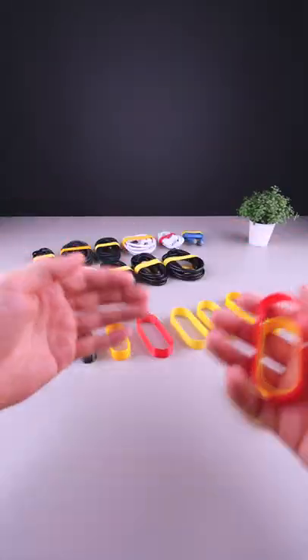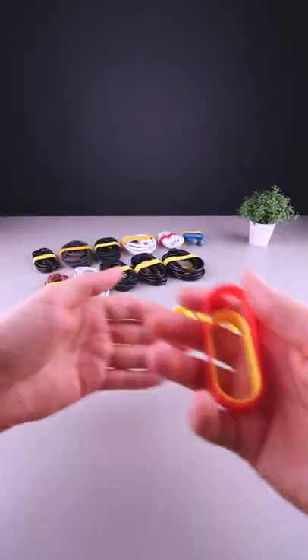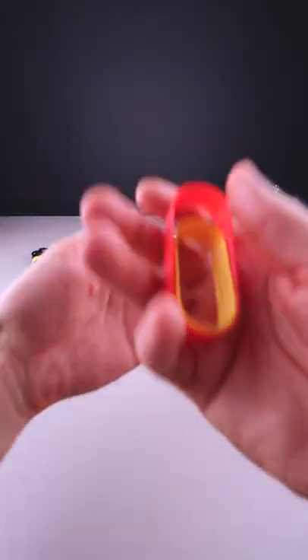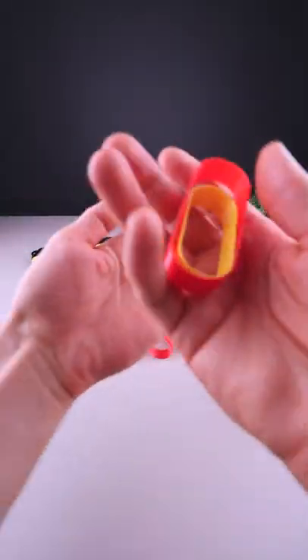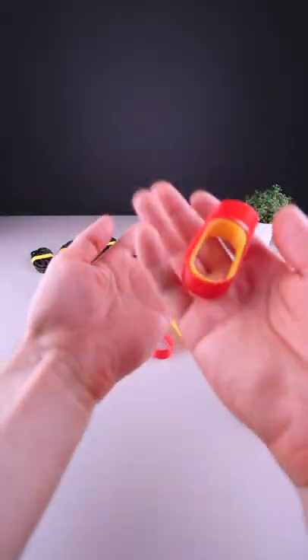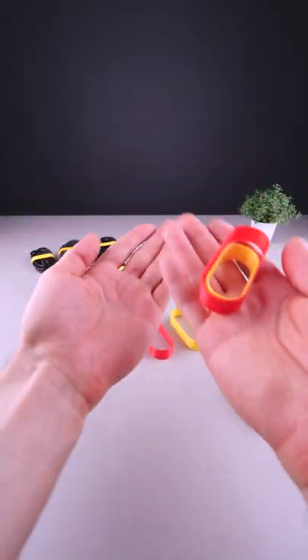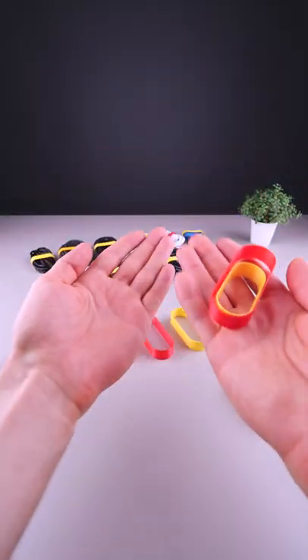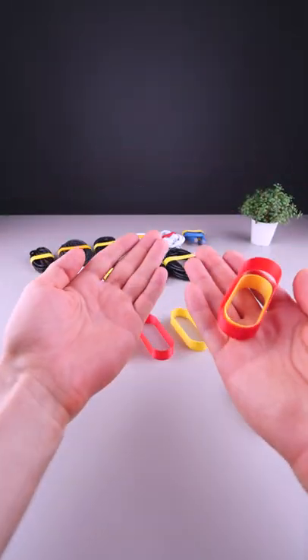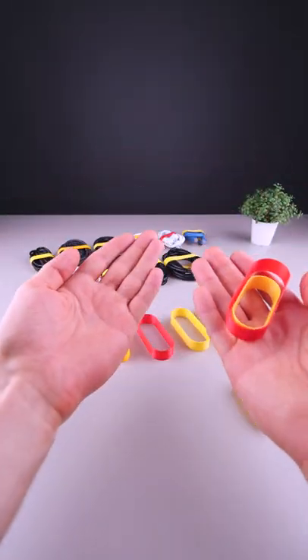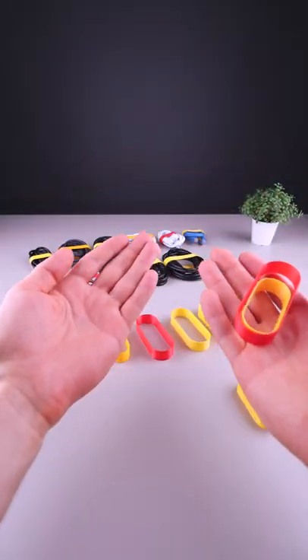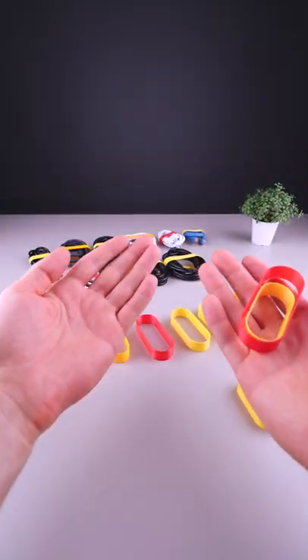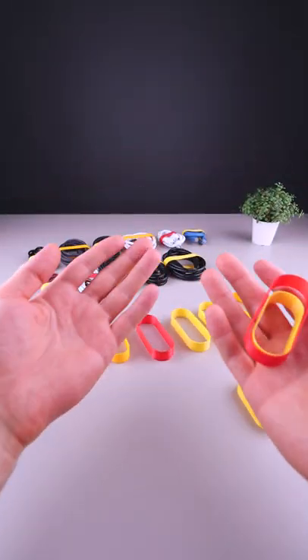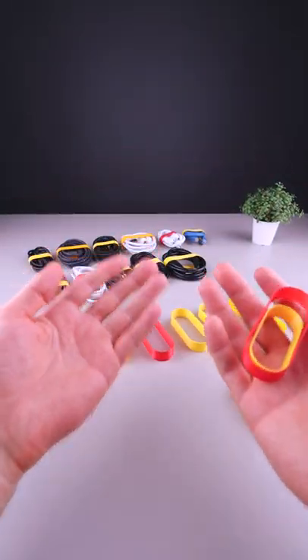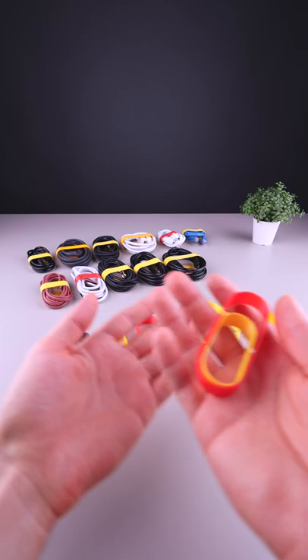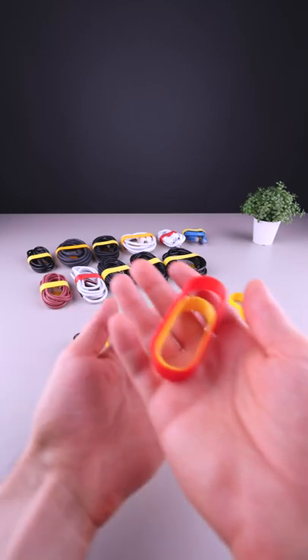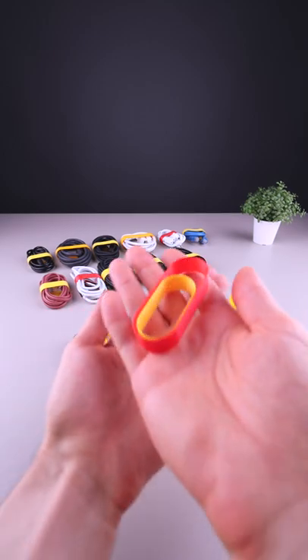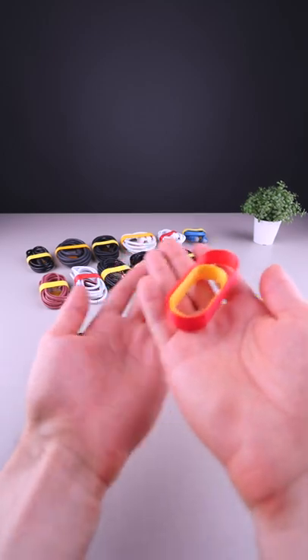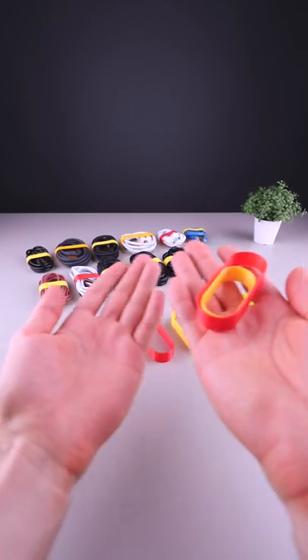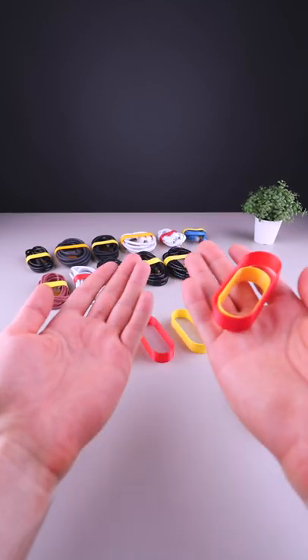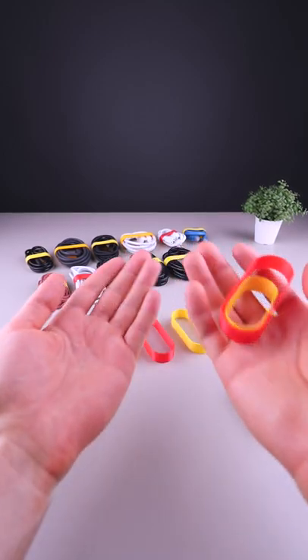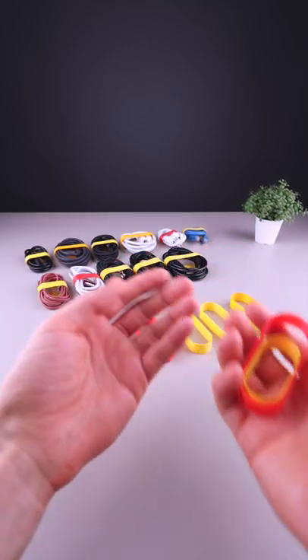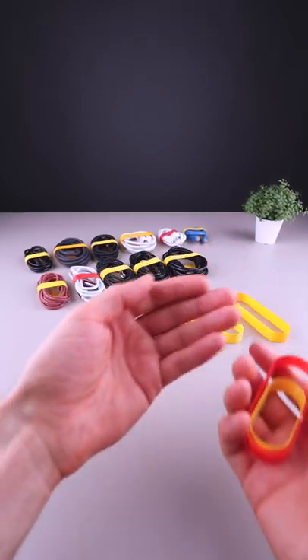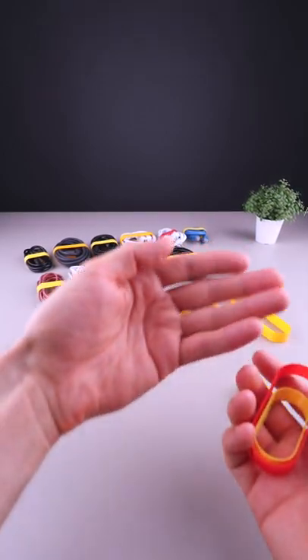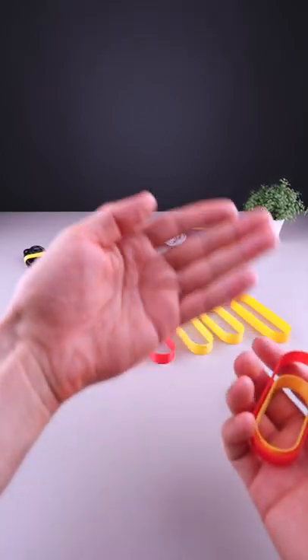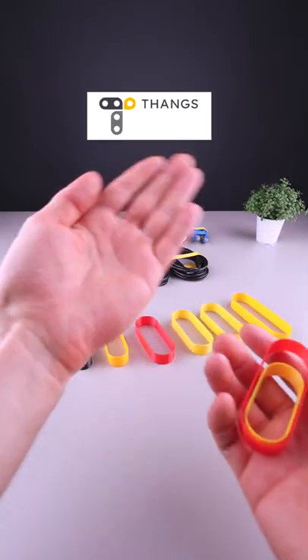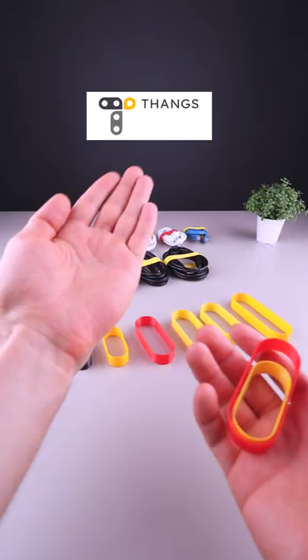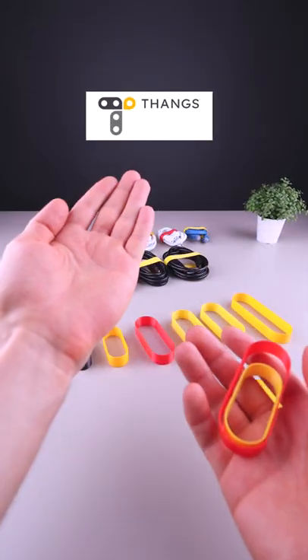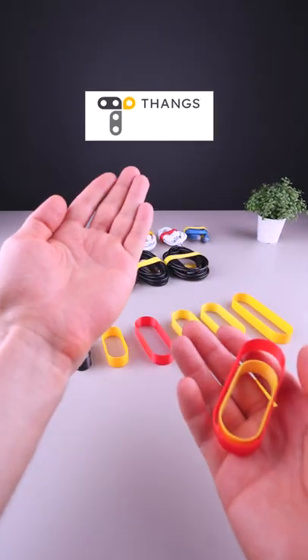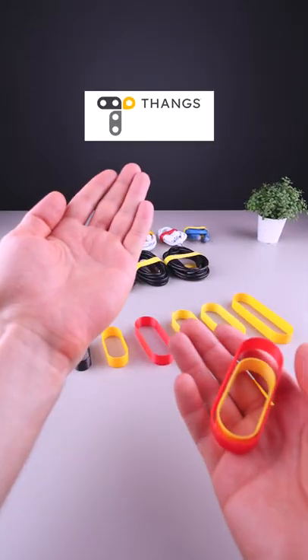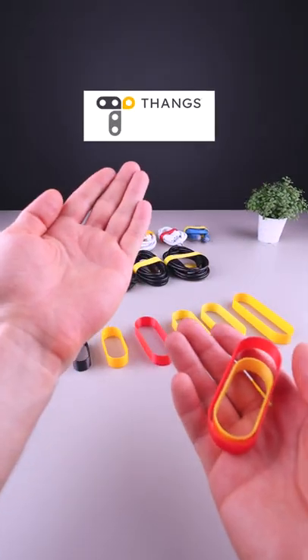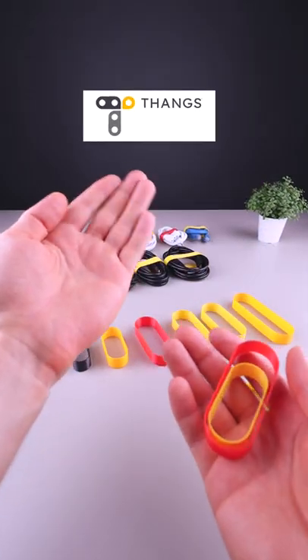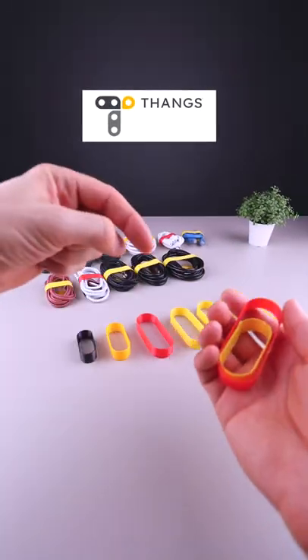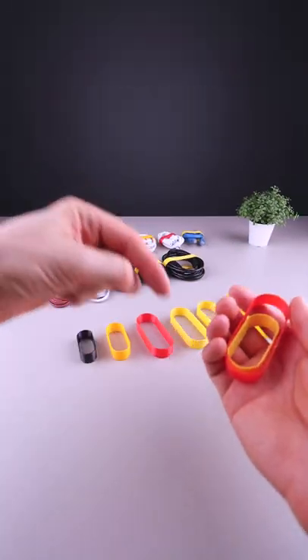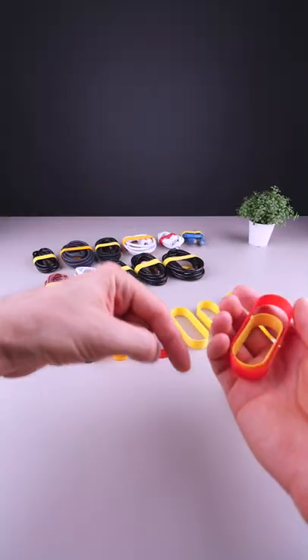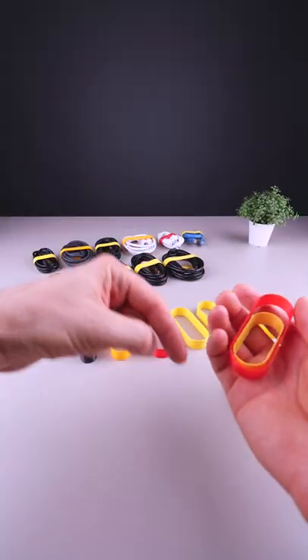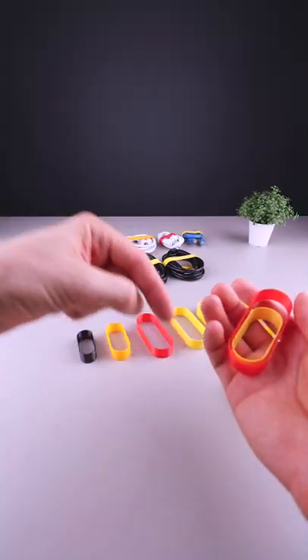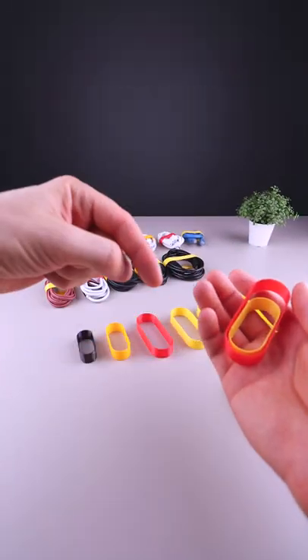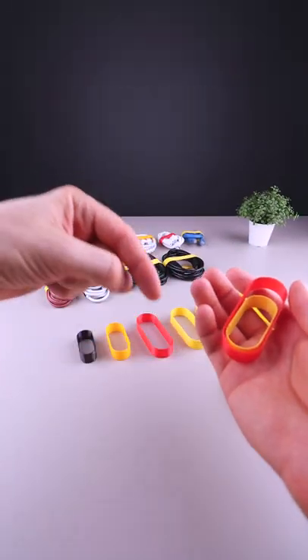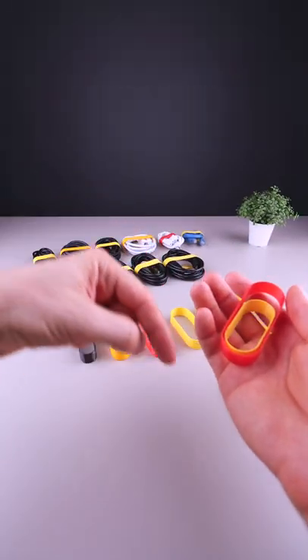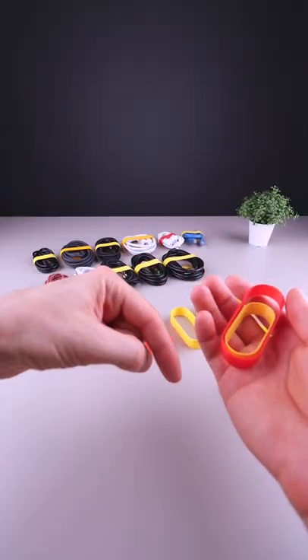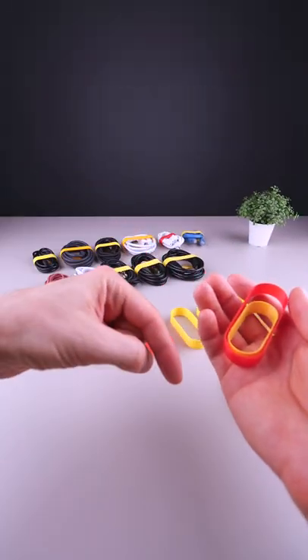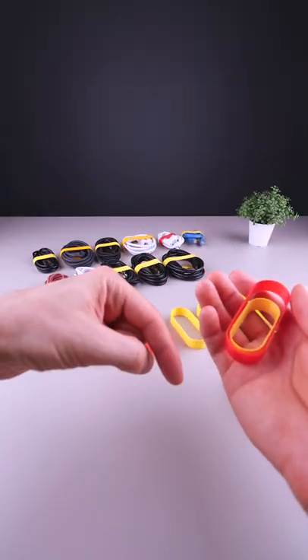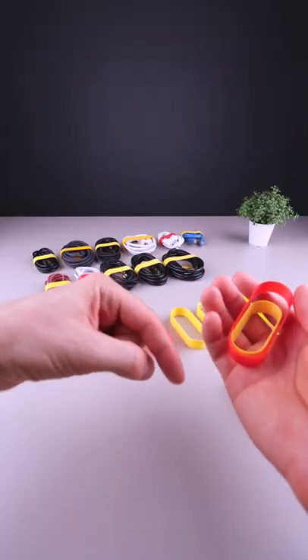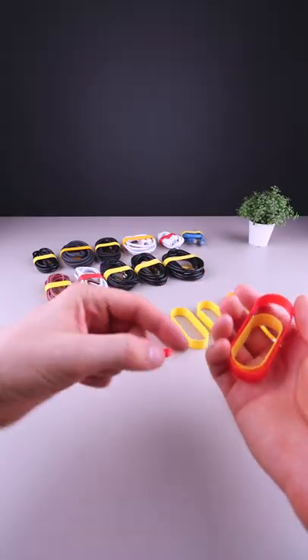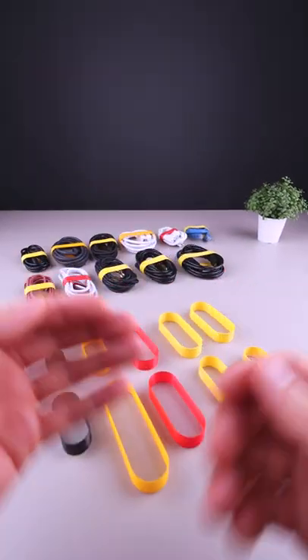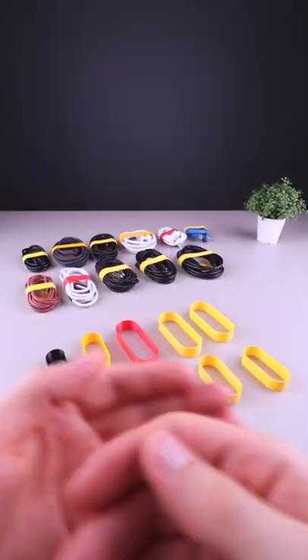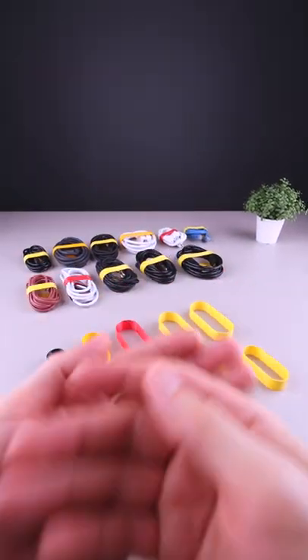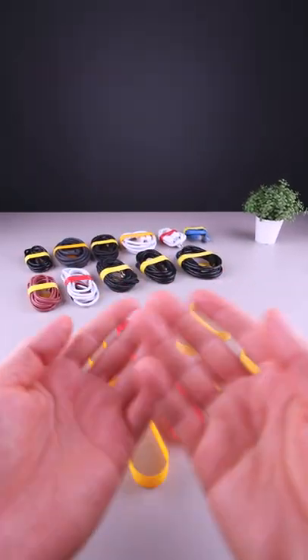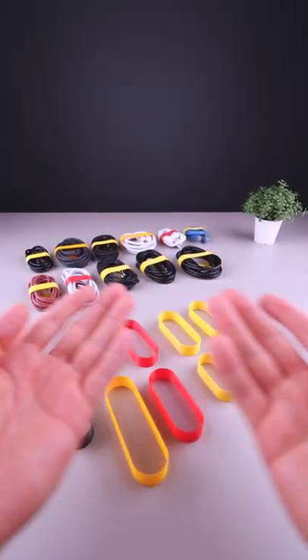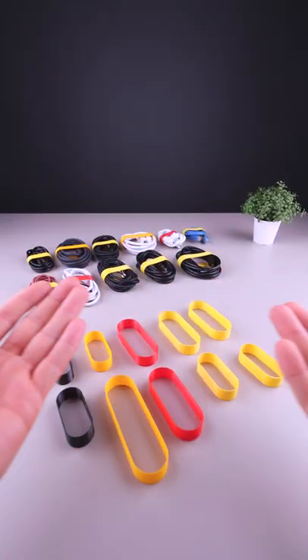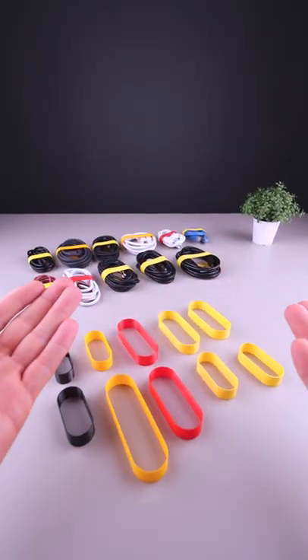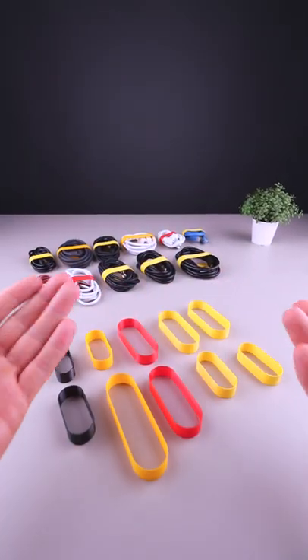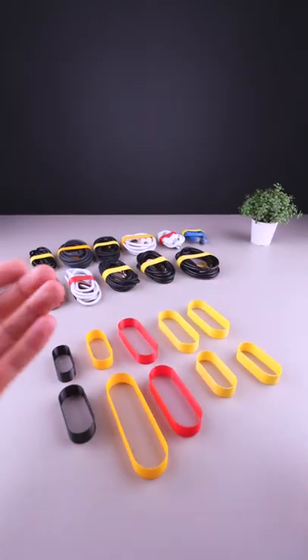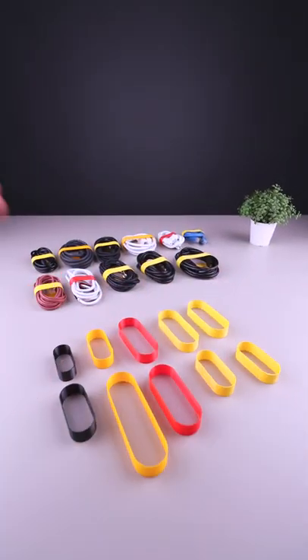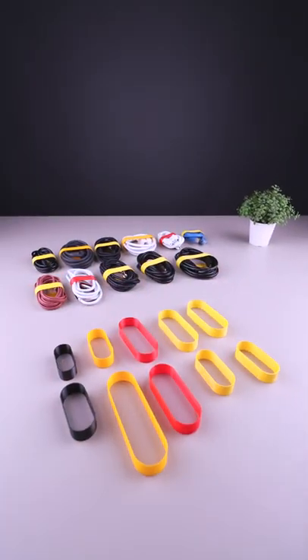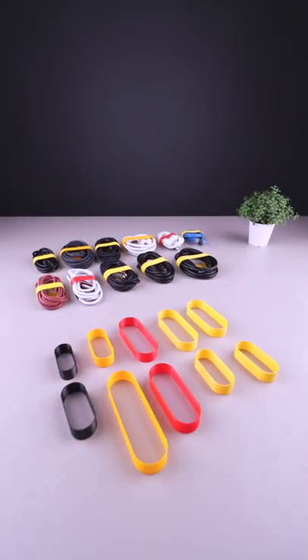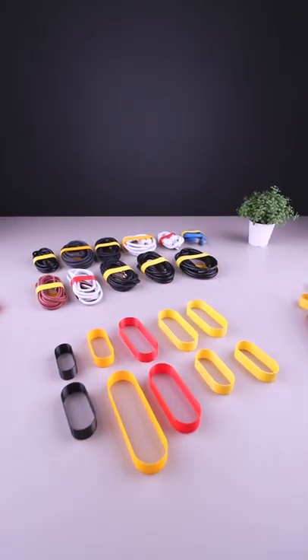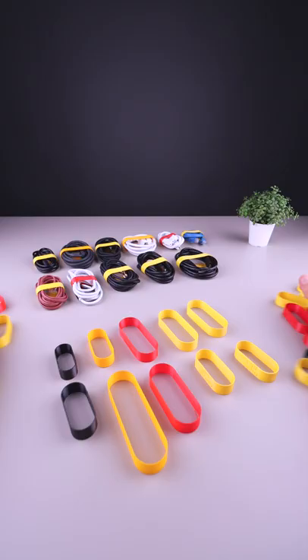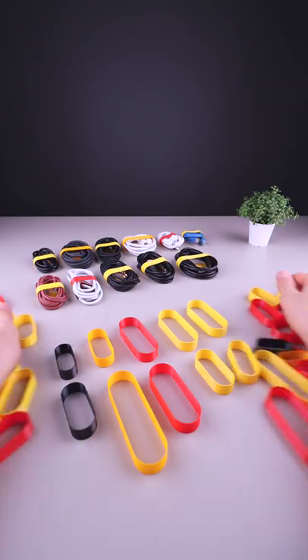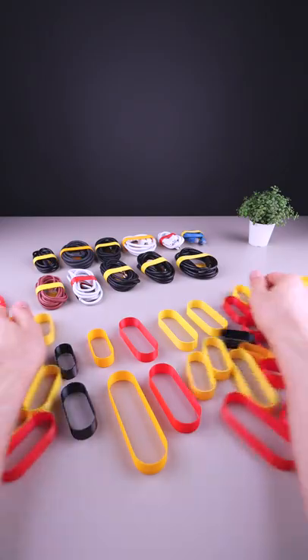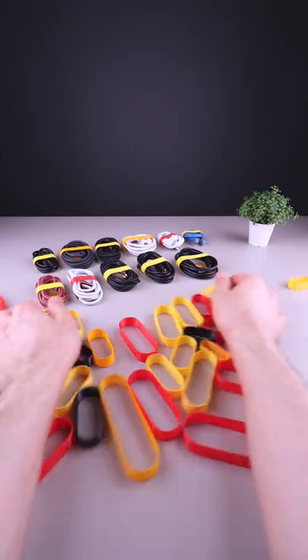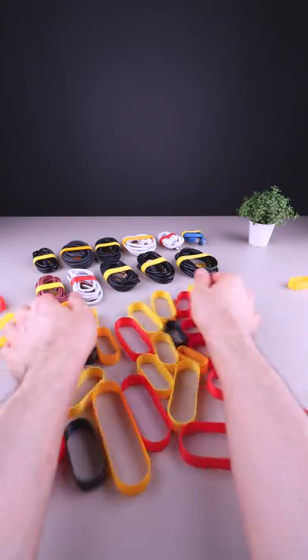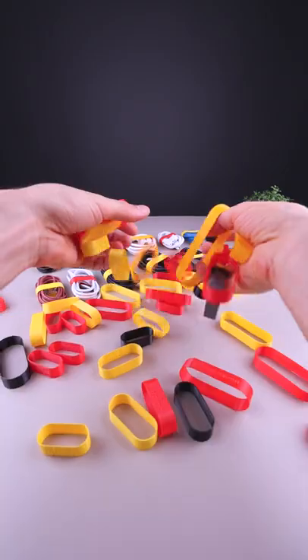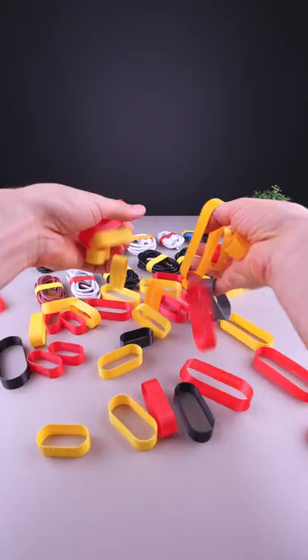I've made the design available for free on Thangs. Check the link in description. And of course you can easily print more.